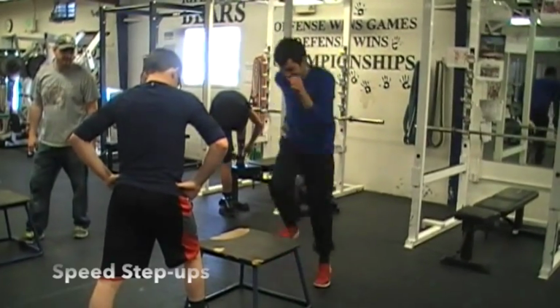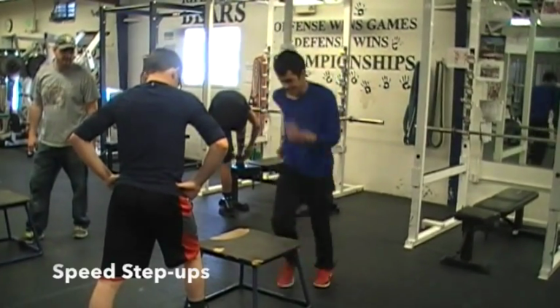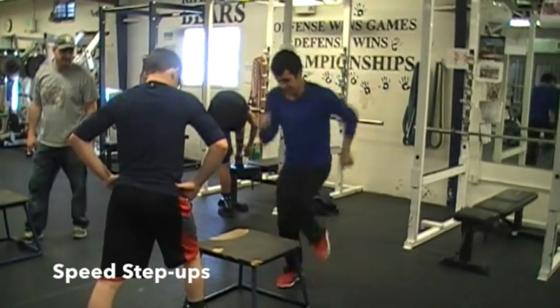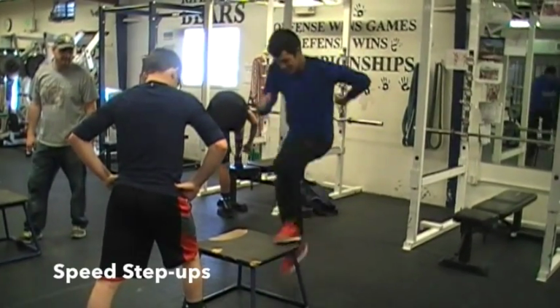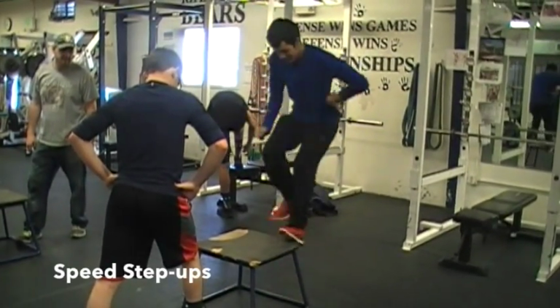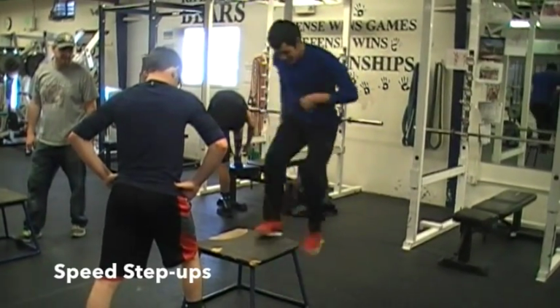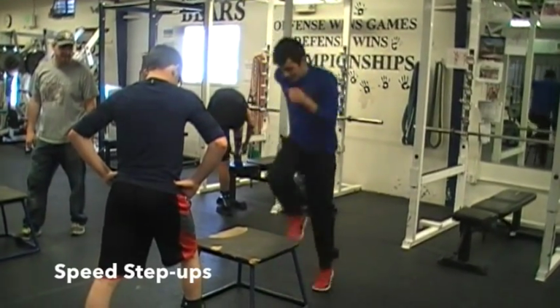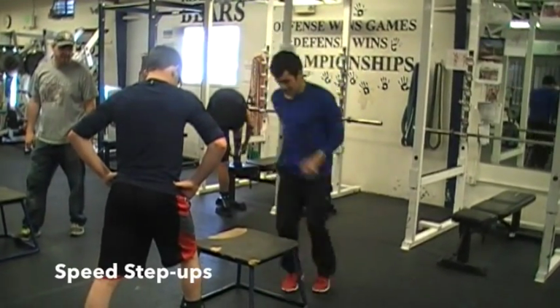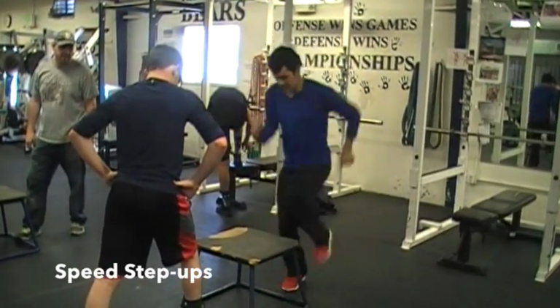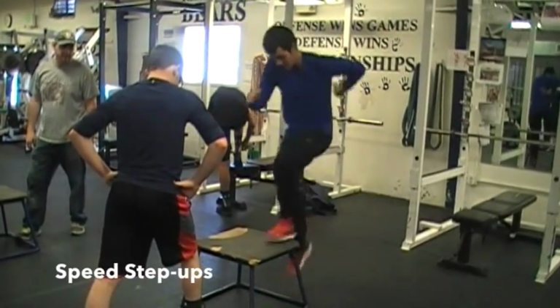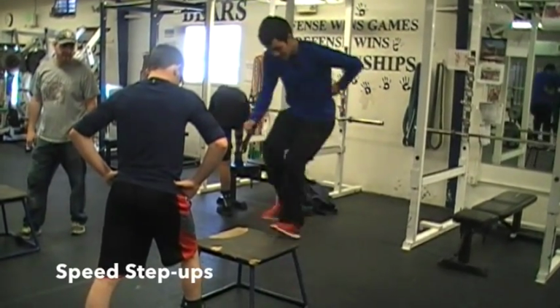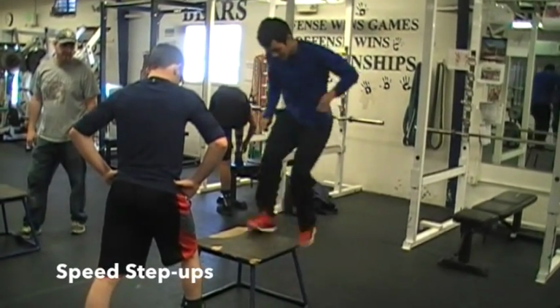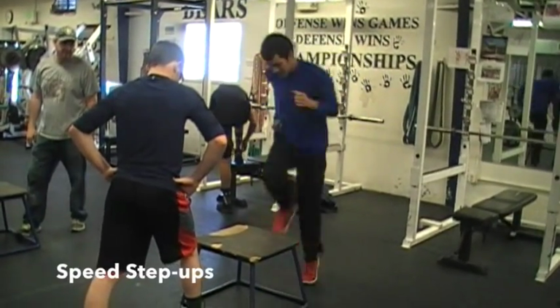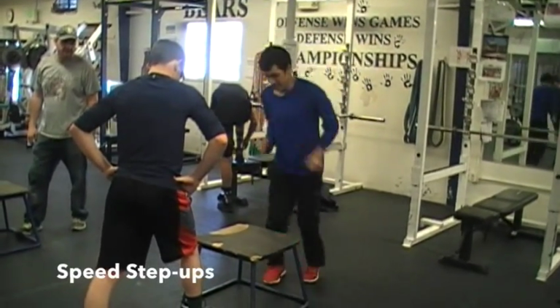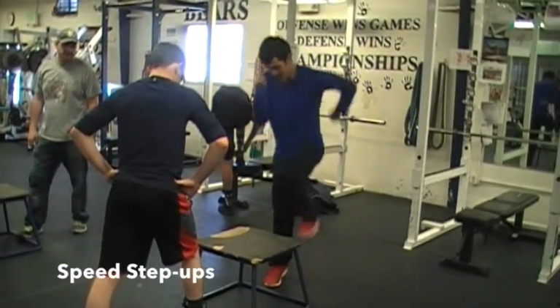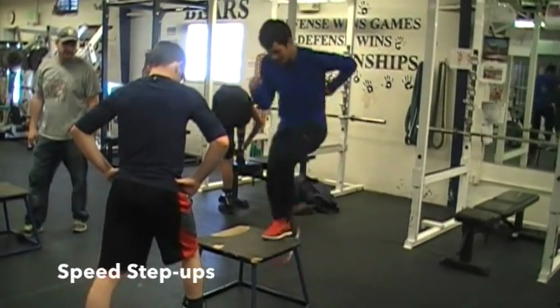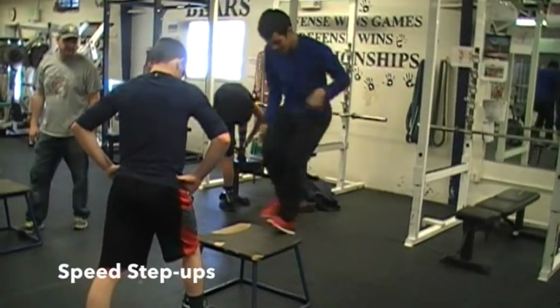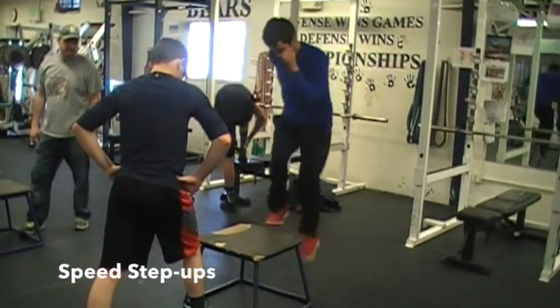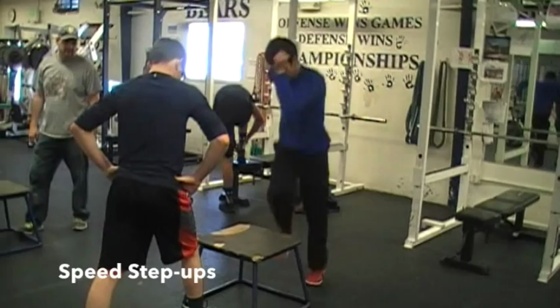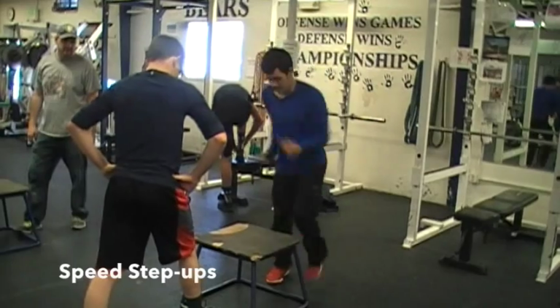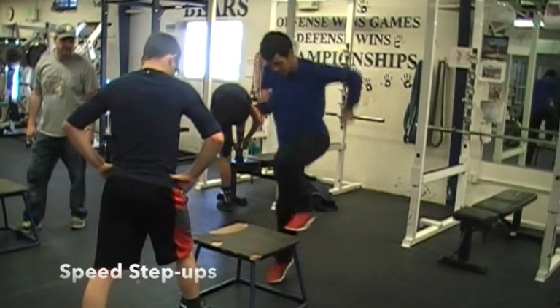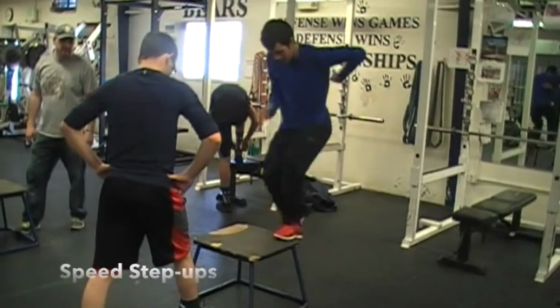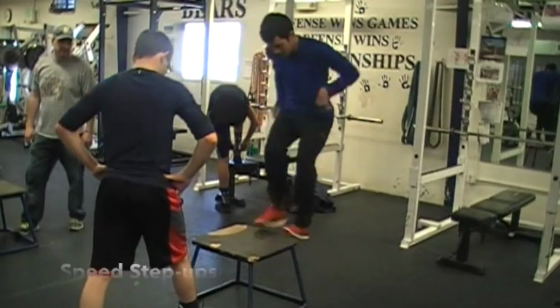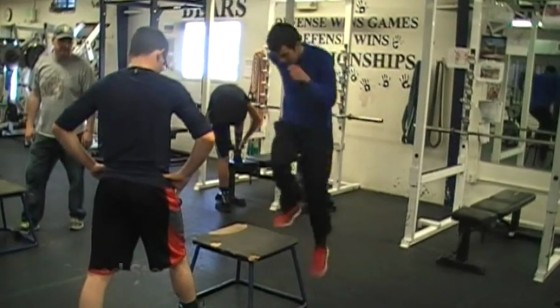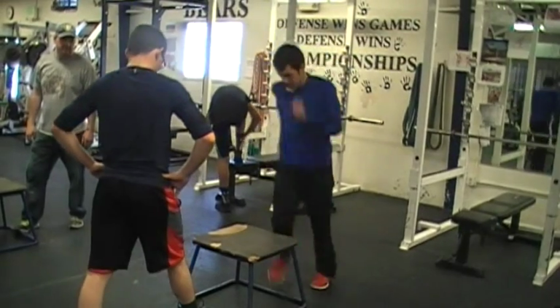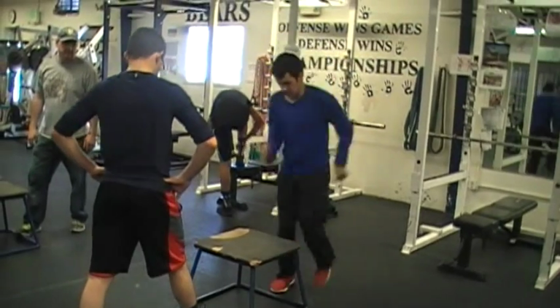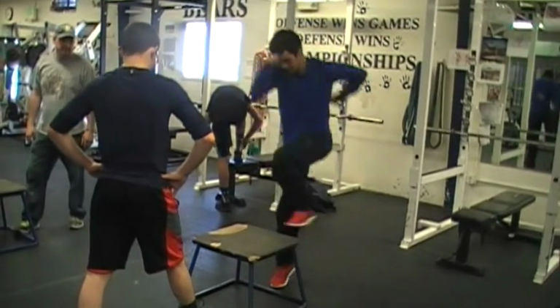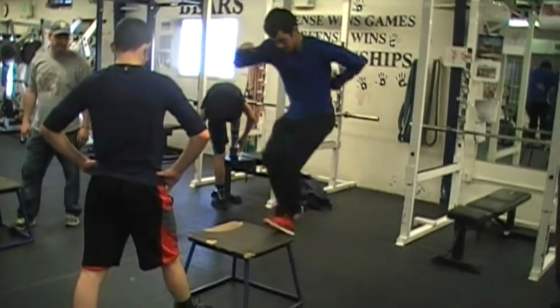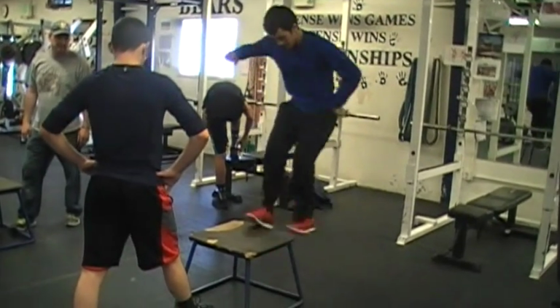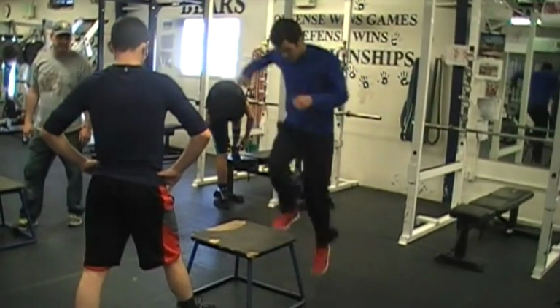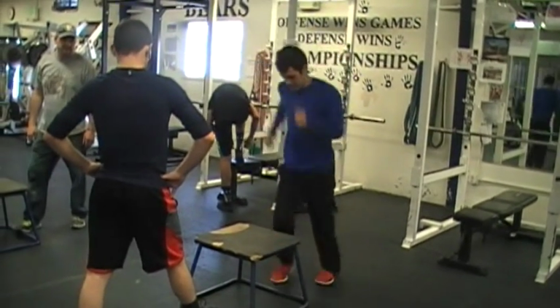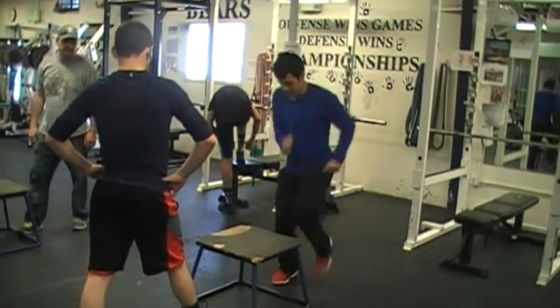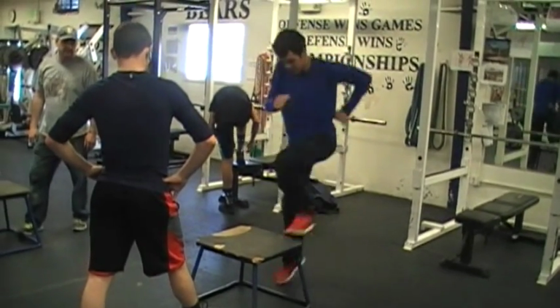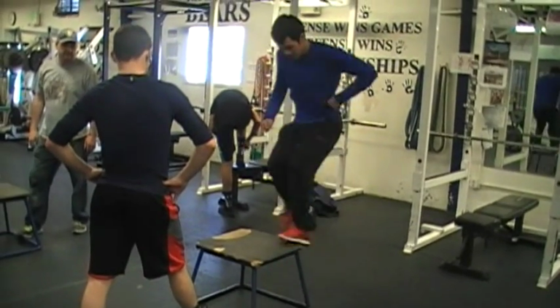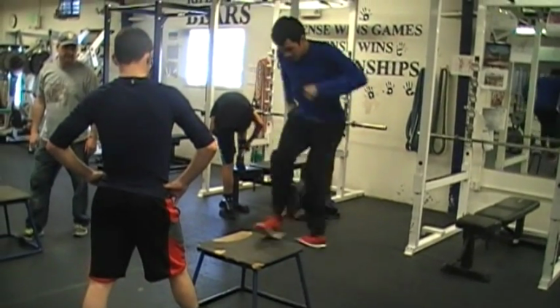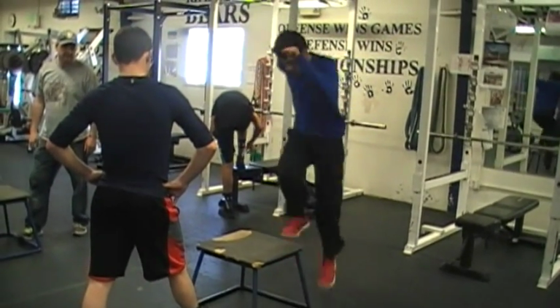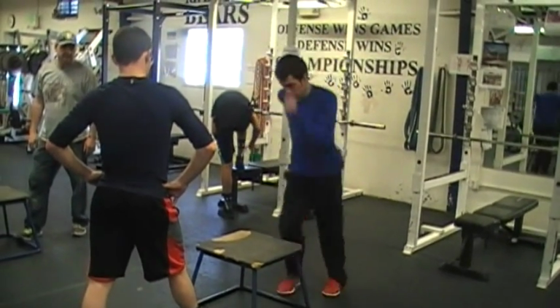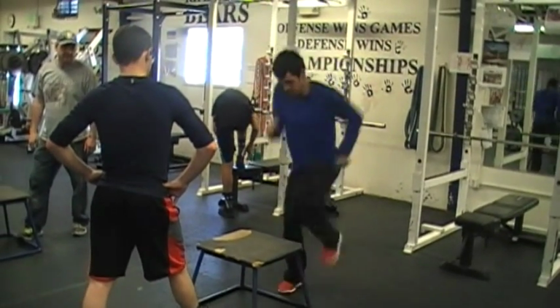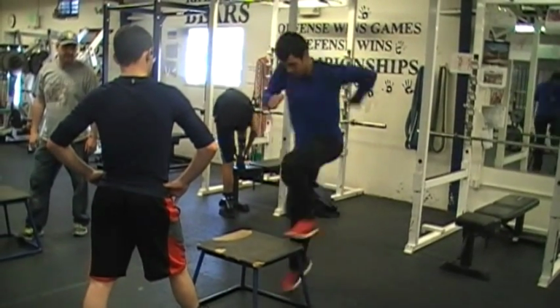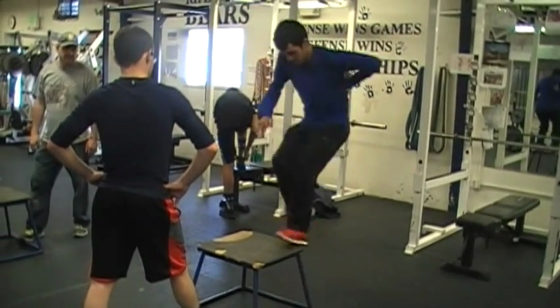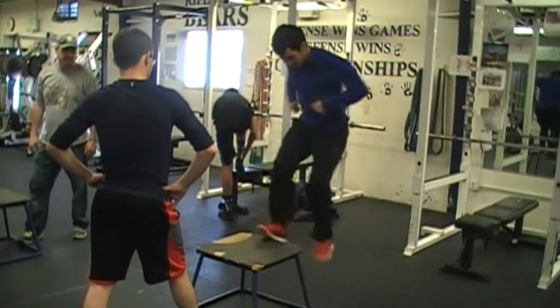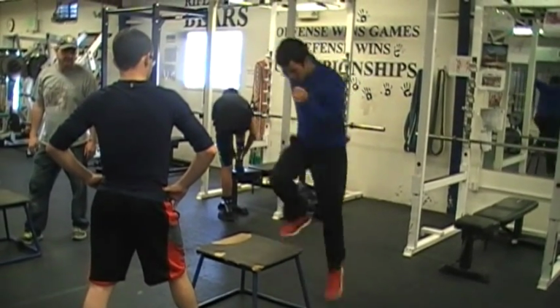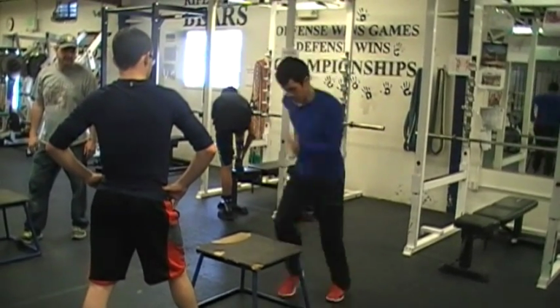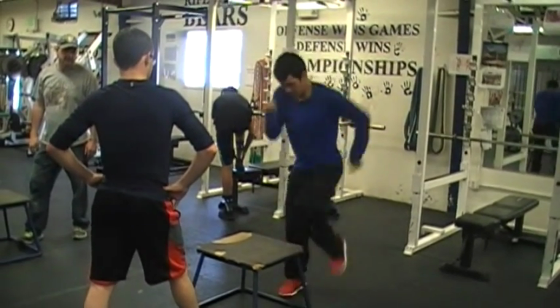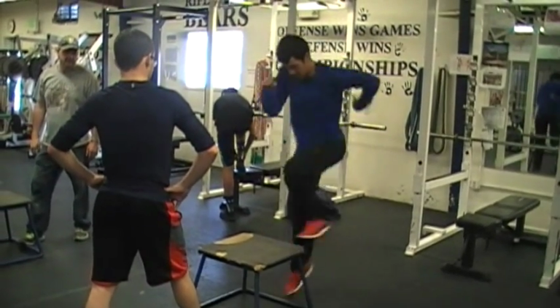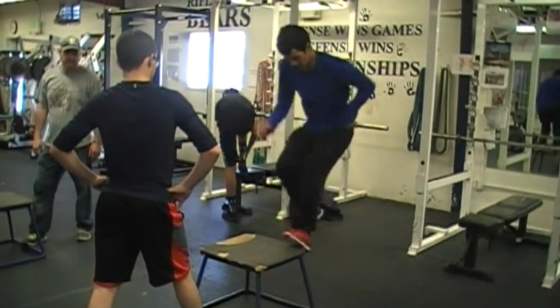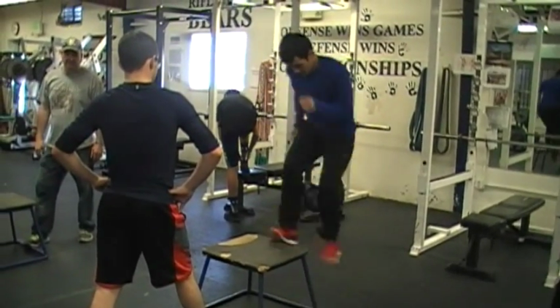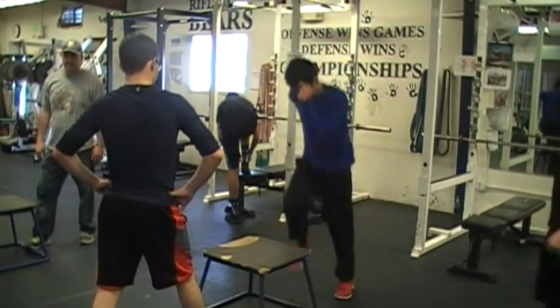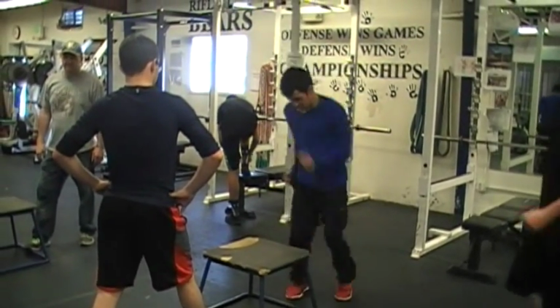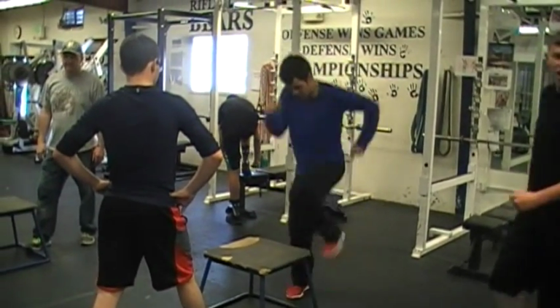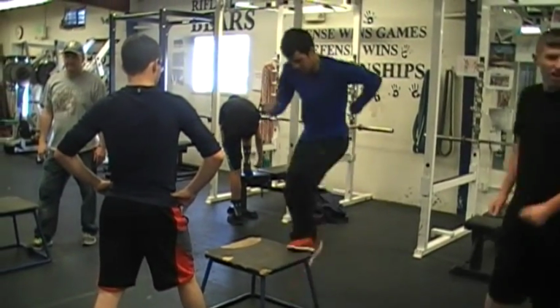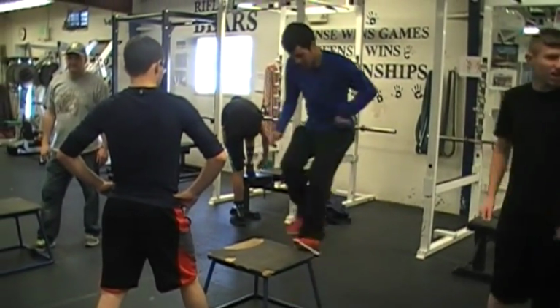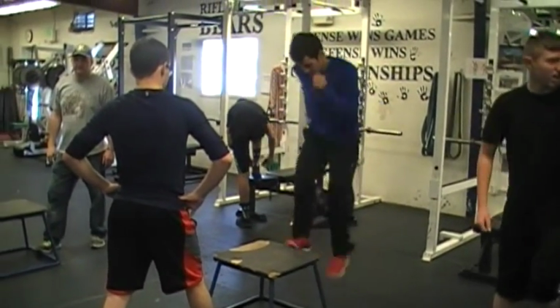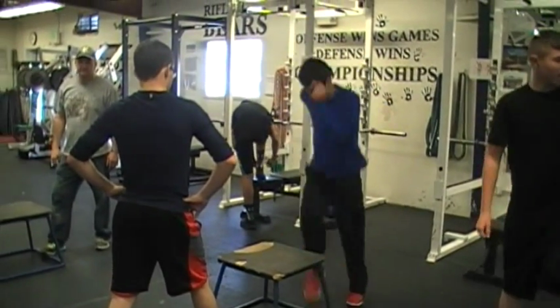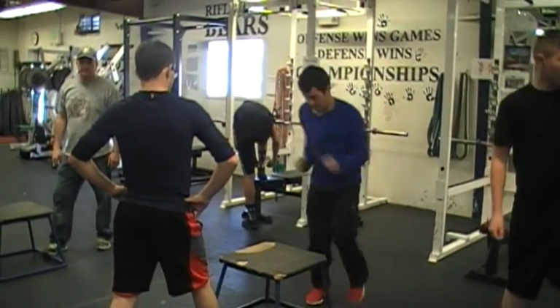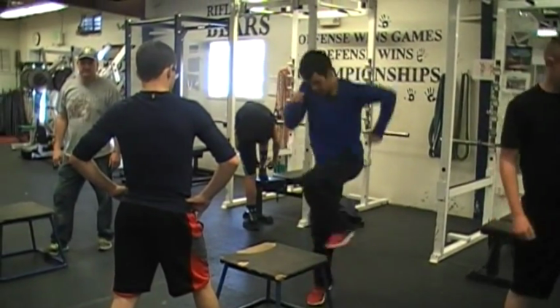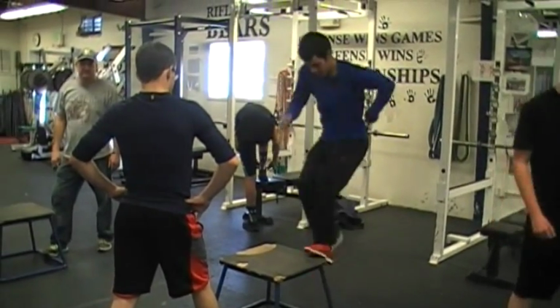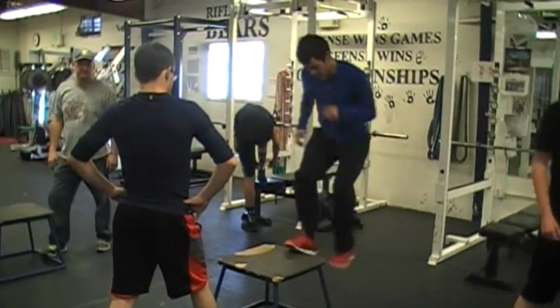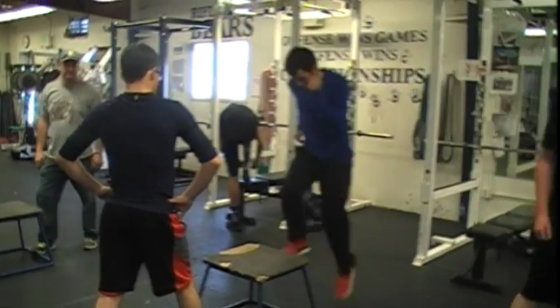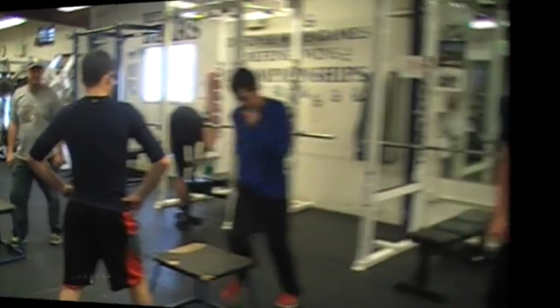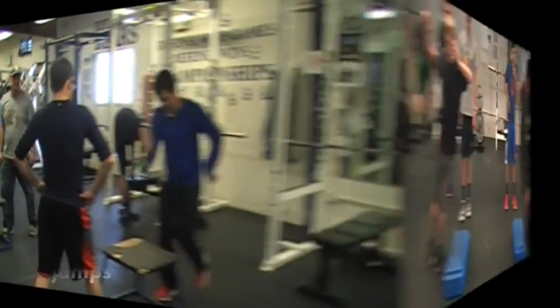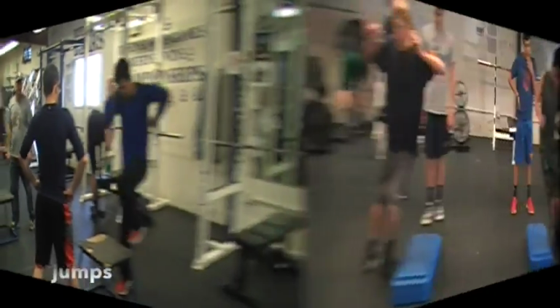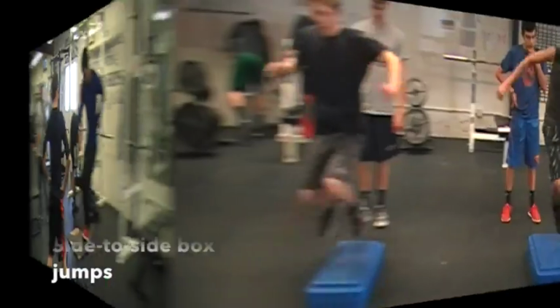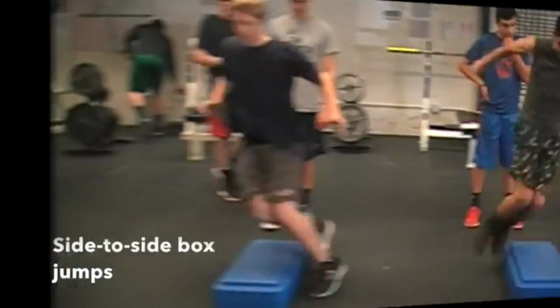These are our speed step ups. We will do these as fast as we can in sets of 25 — the first set starting with the left leg, and the second set starting with the right leg.